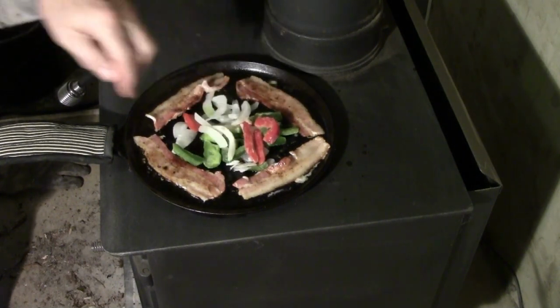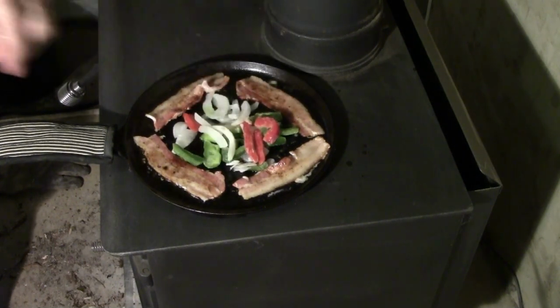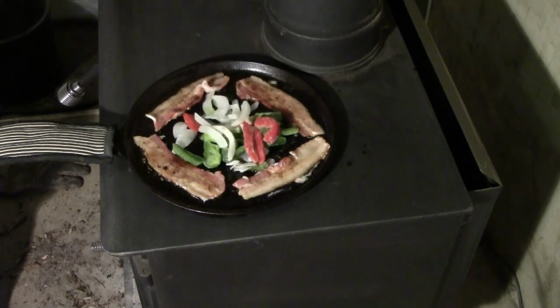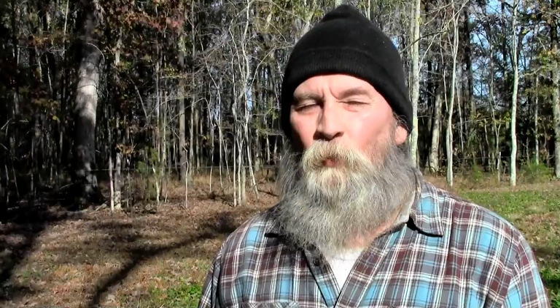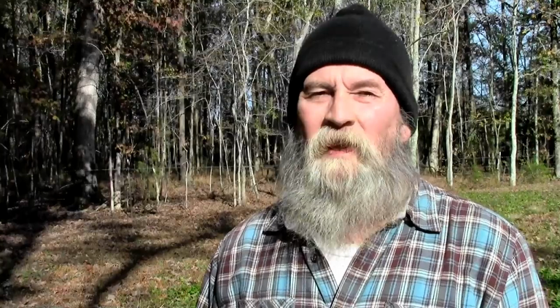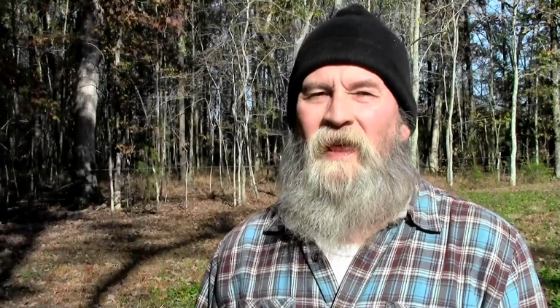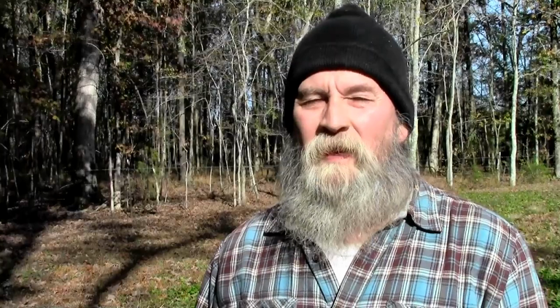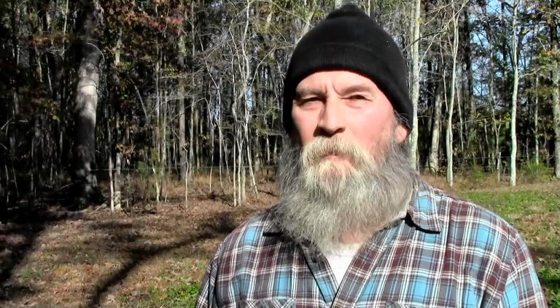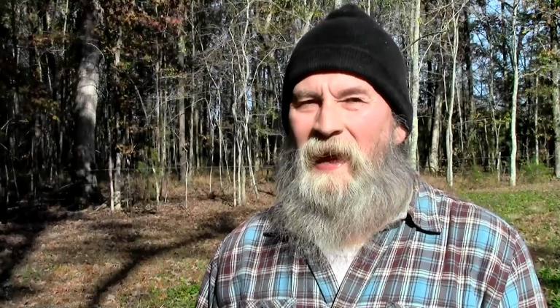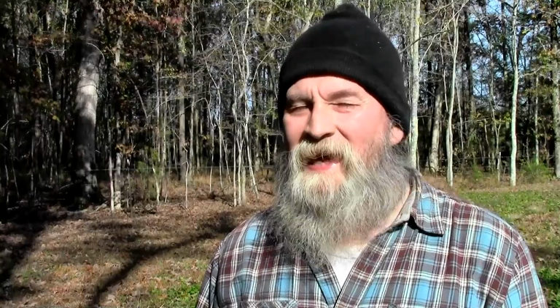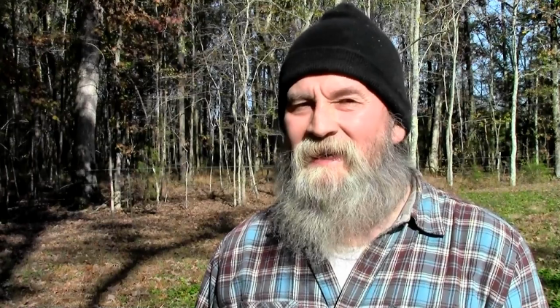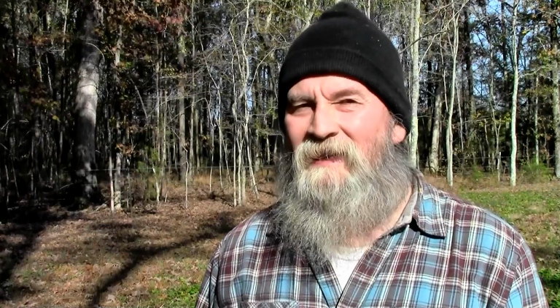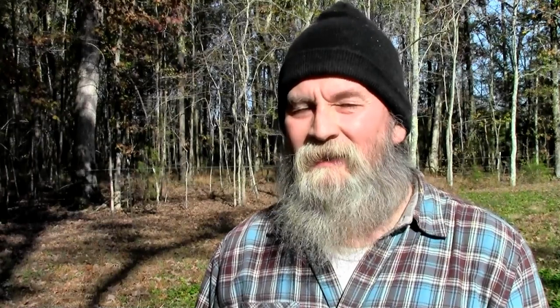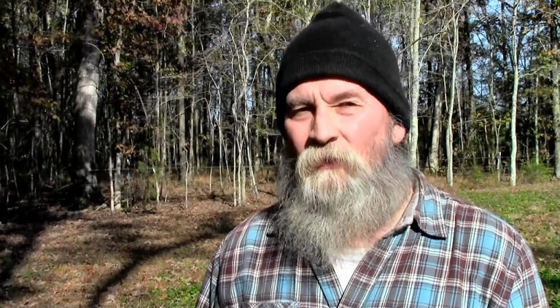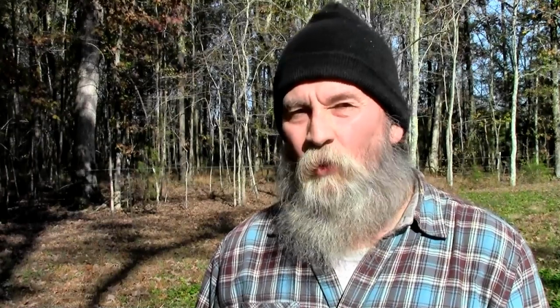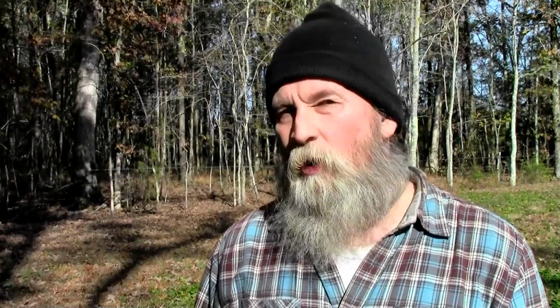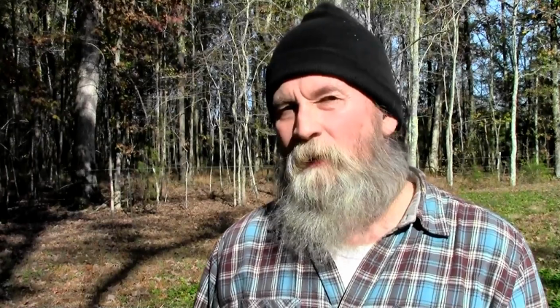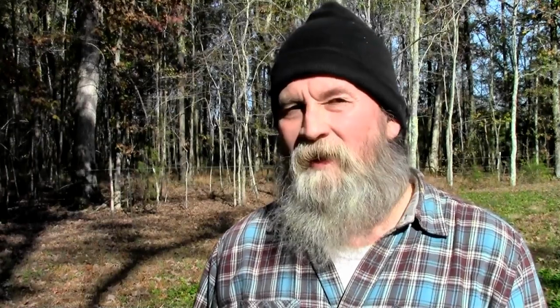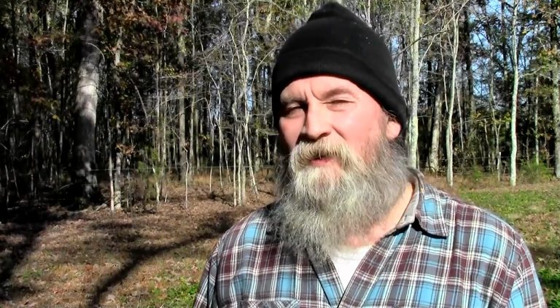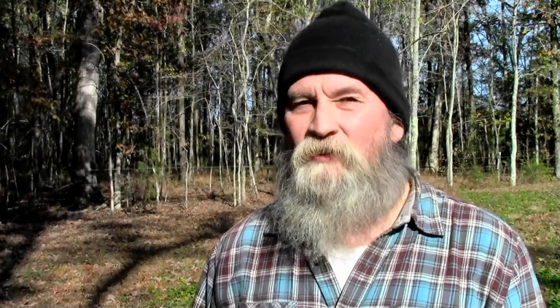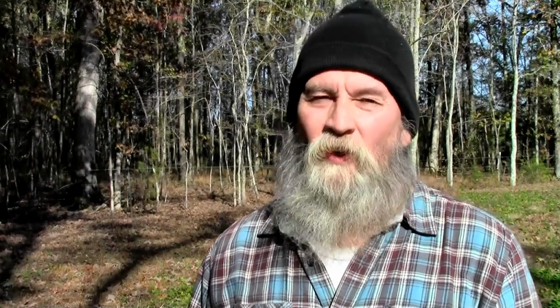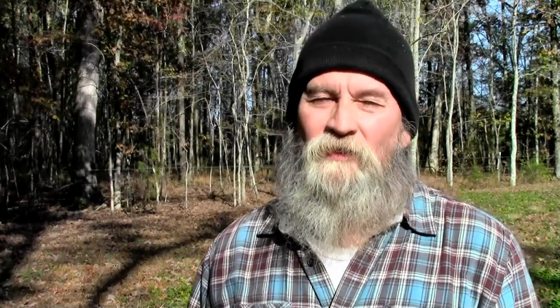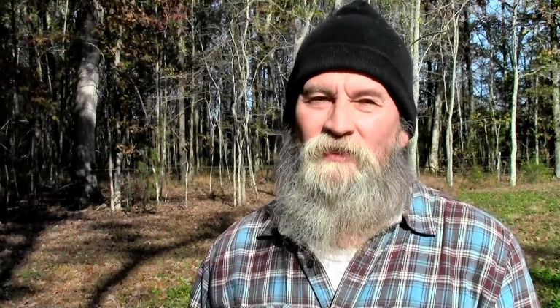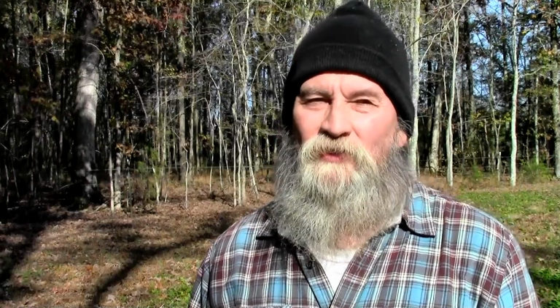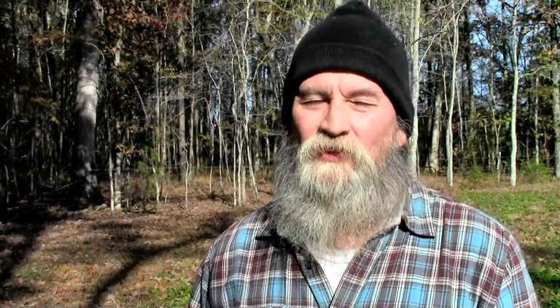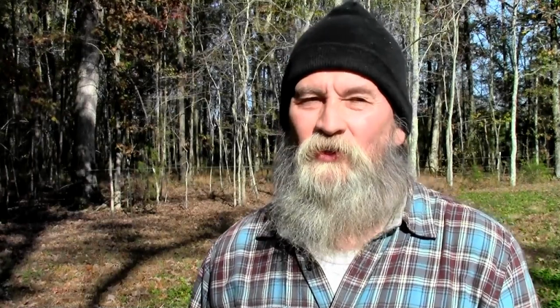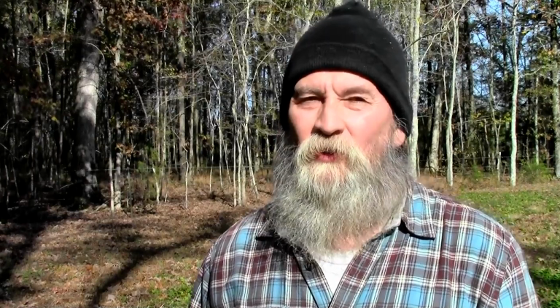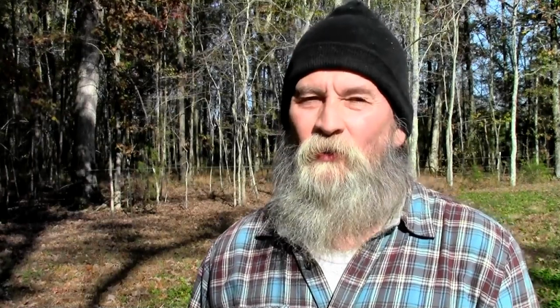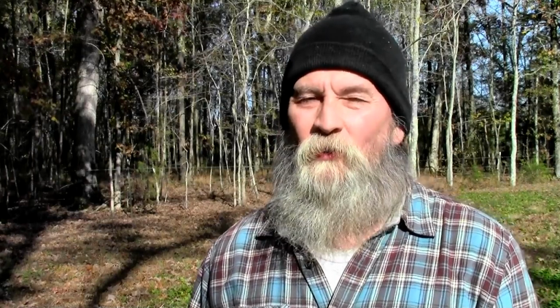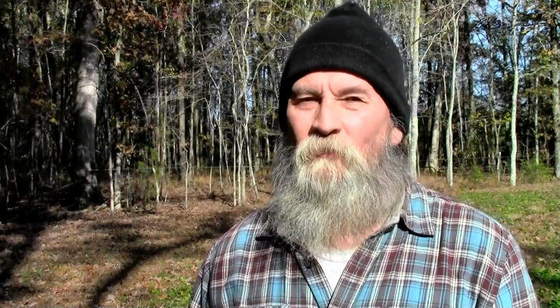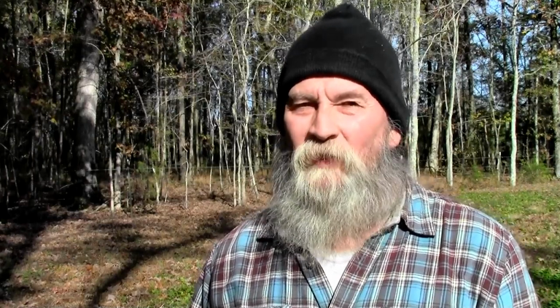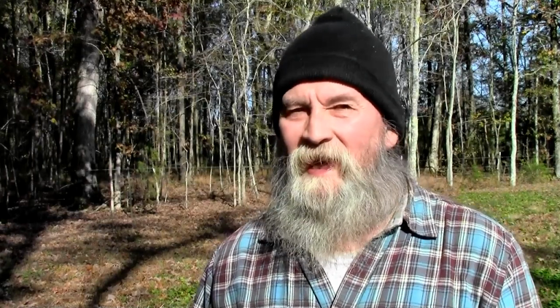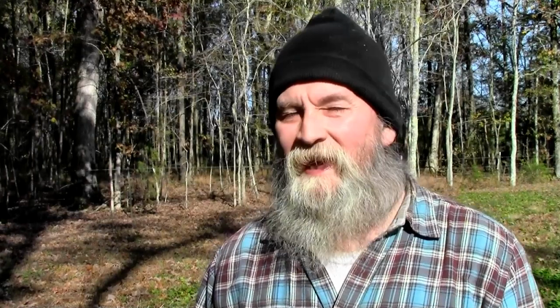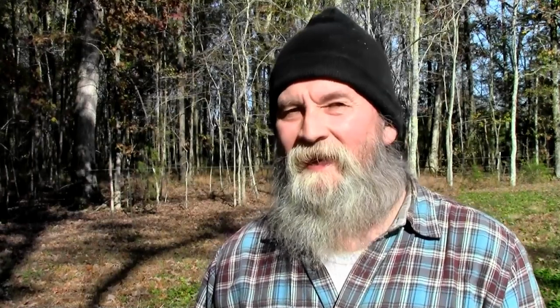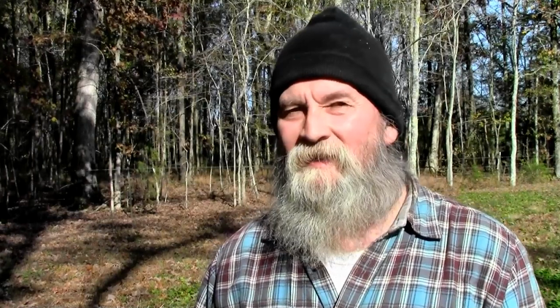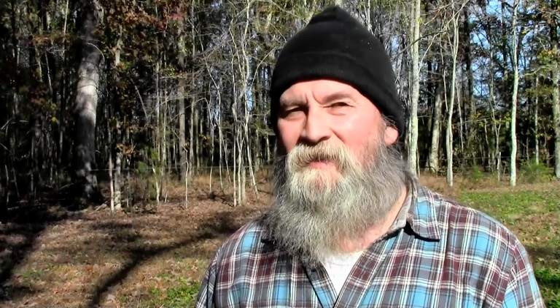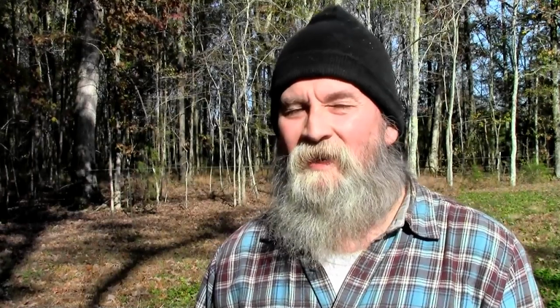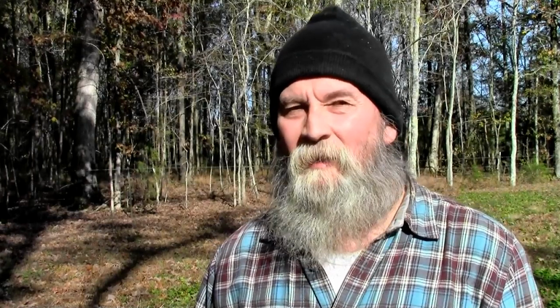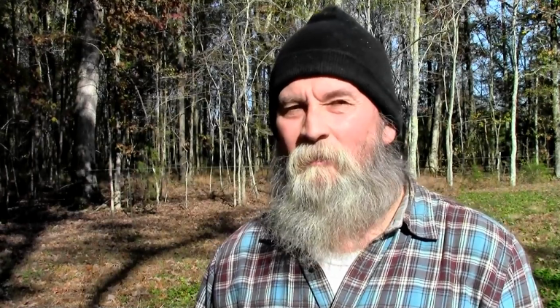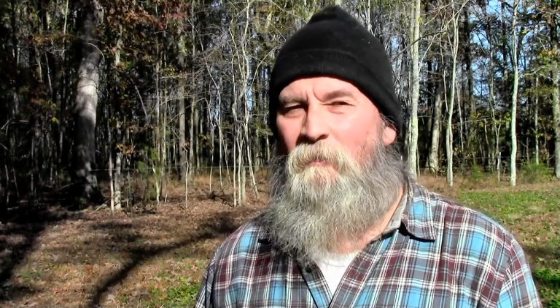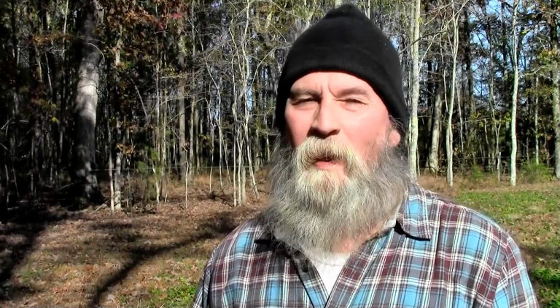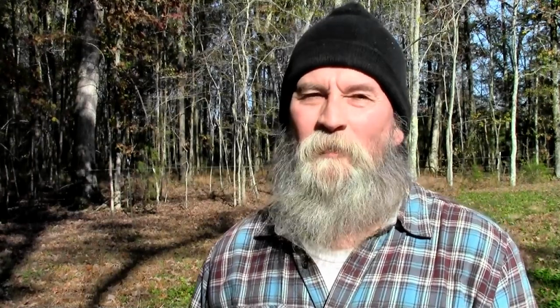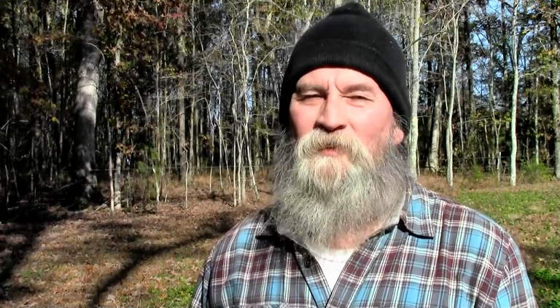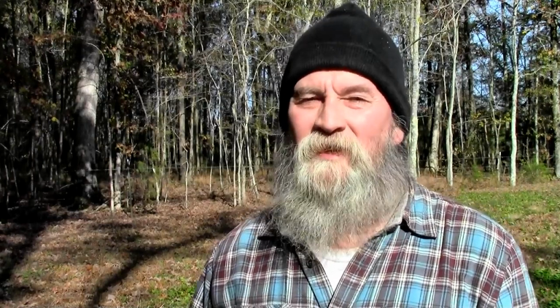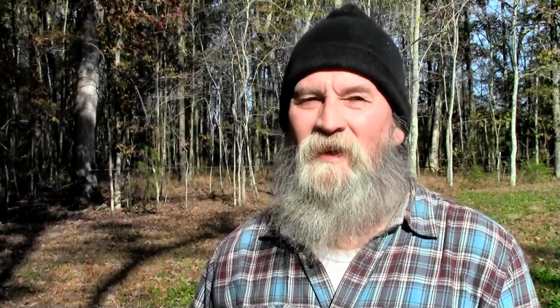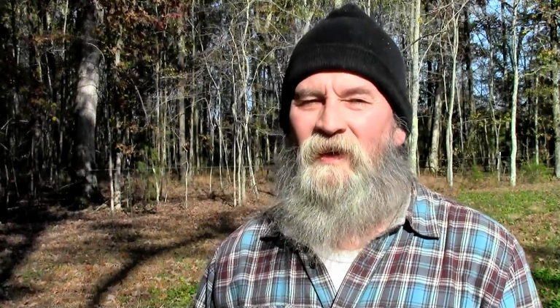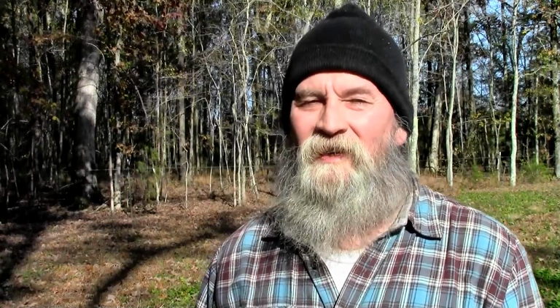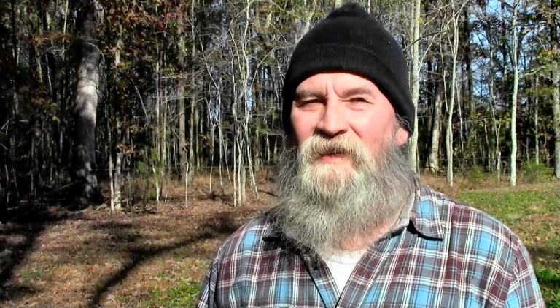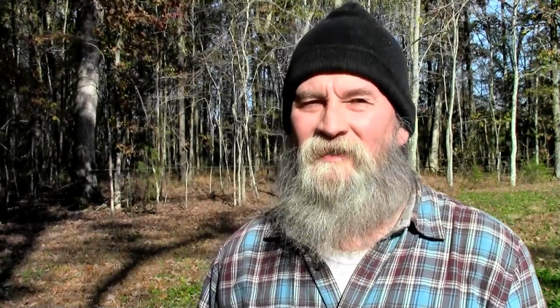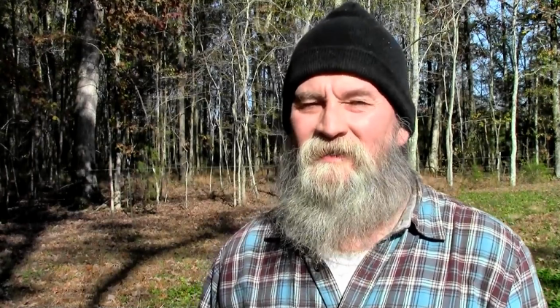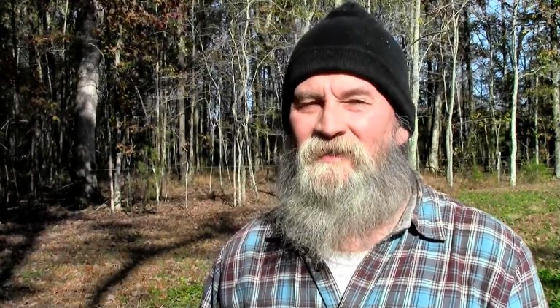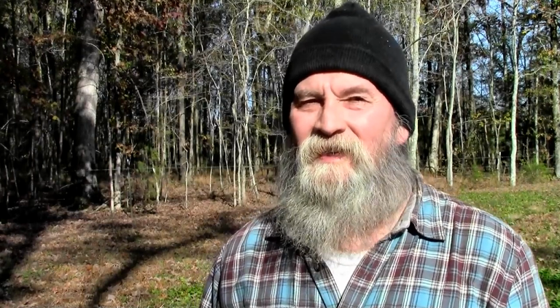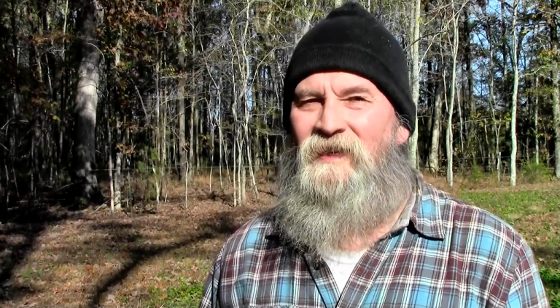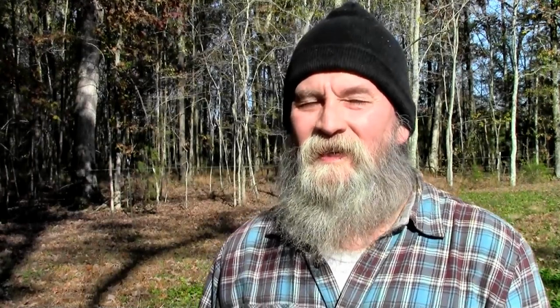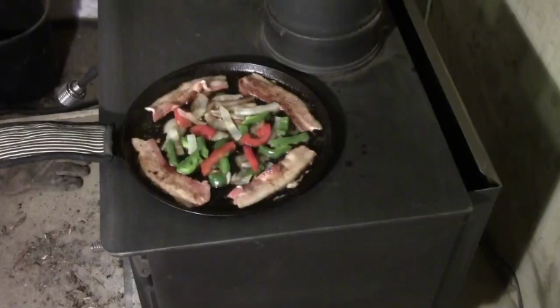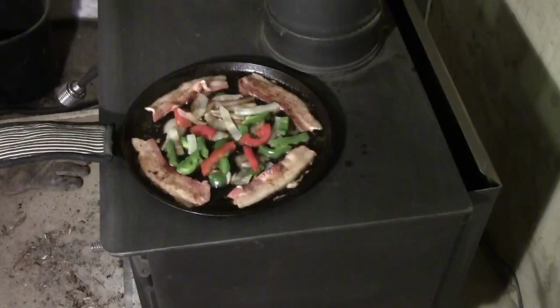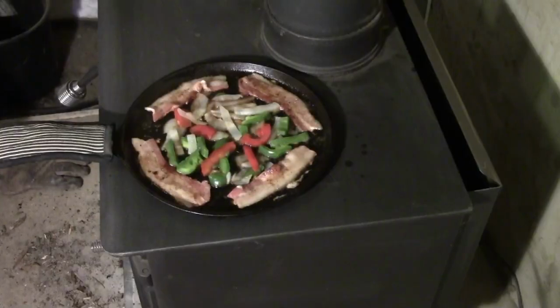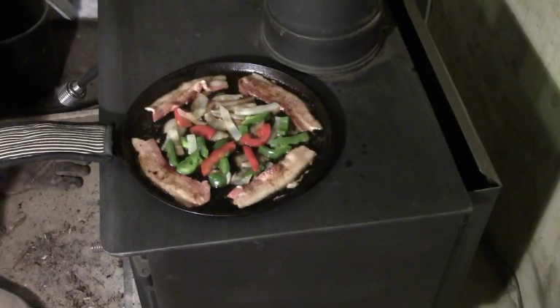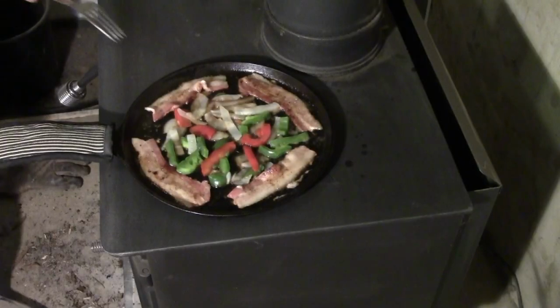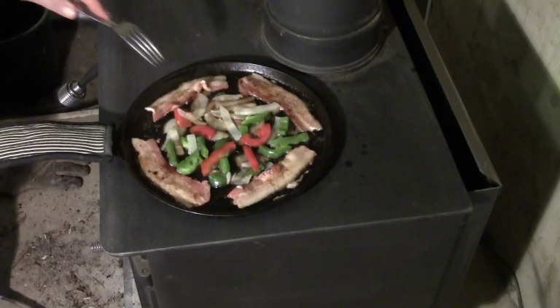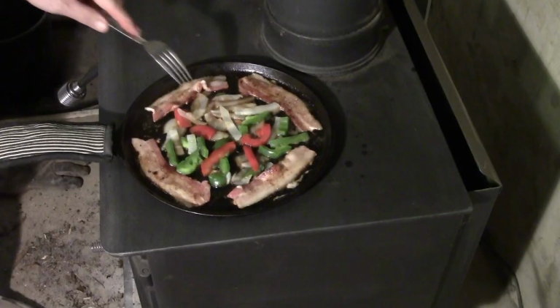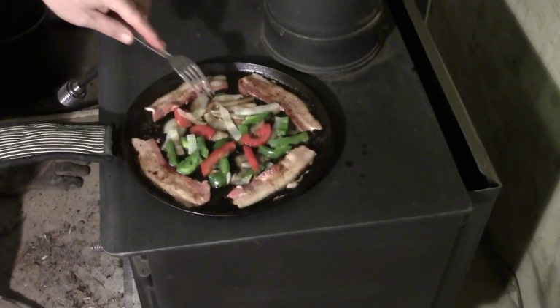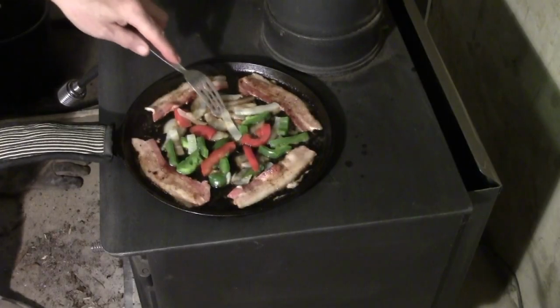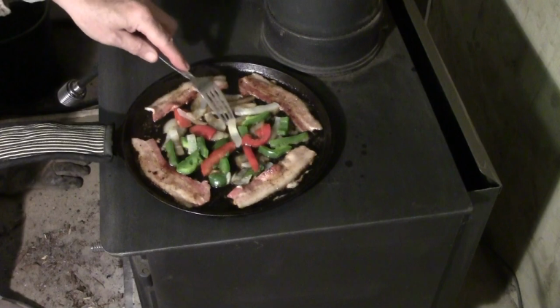We like bacon — or we like sausage too — and some peppers and onions, and then eggs.